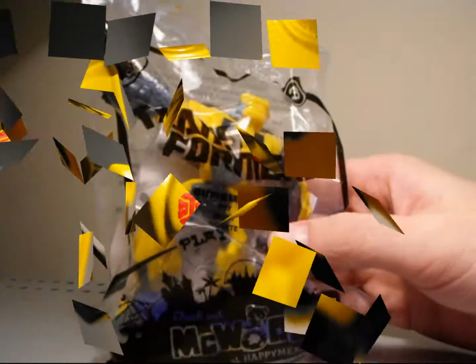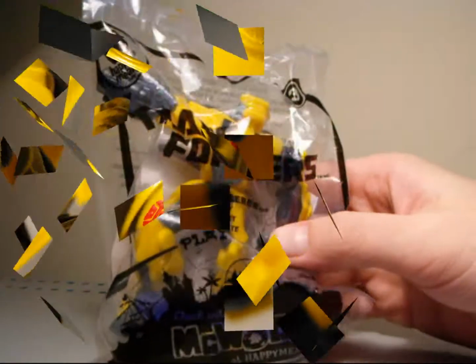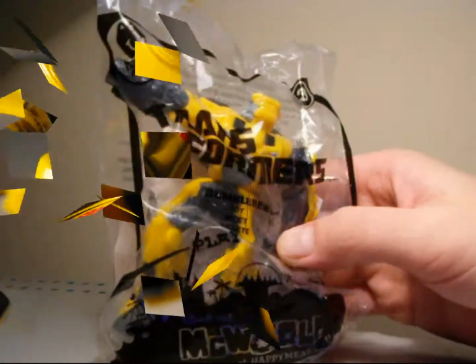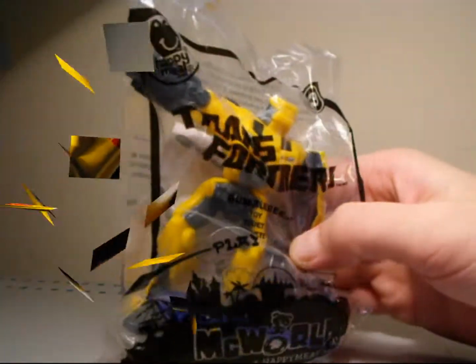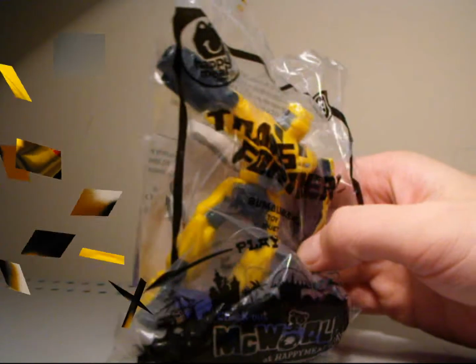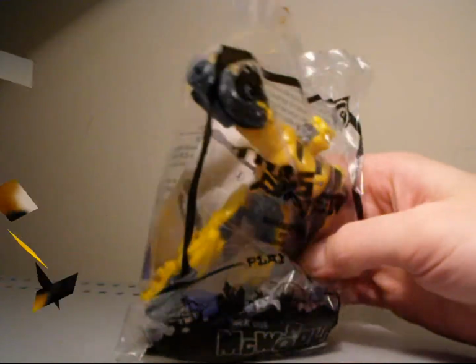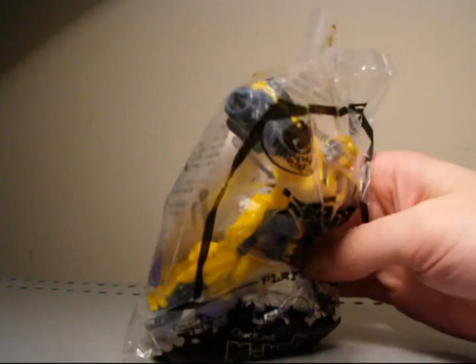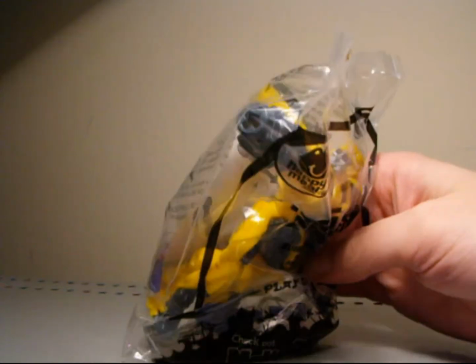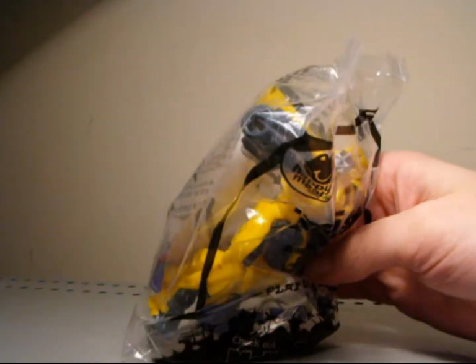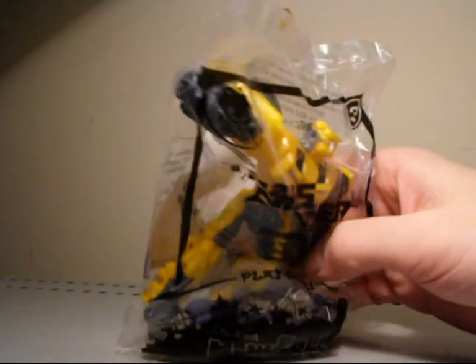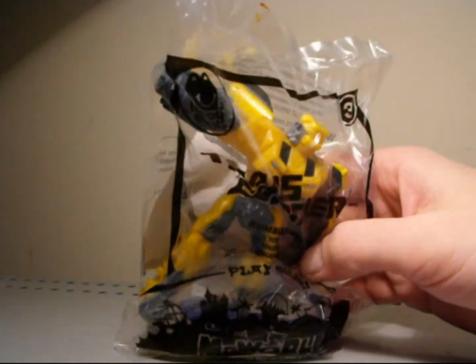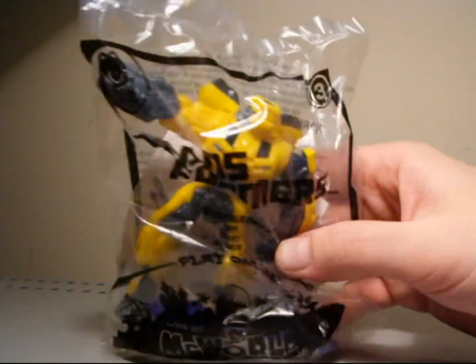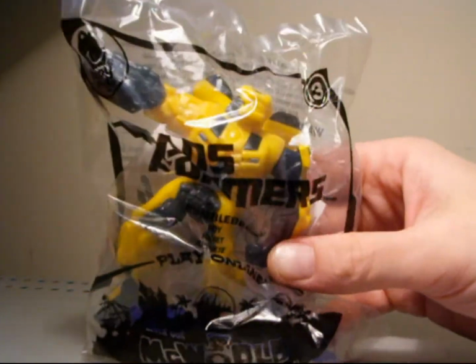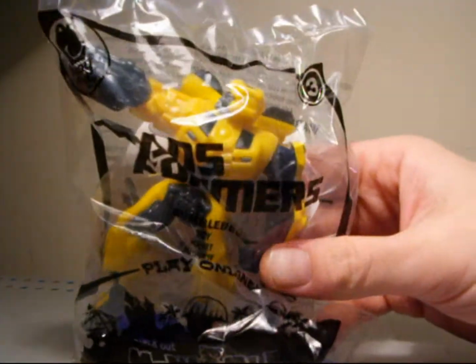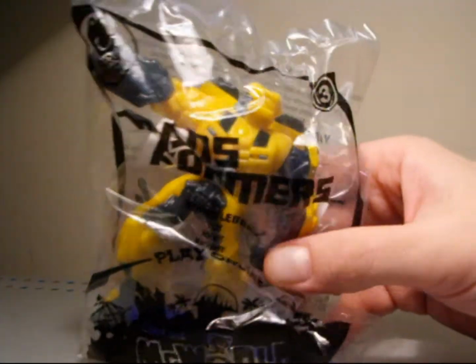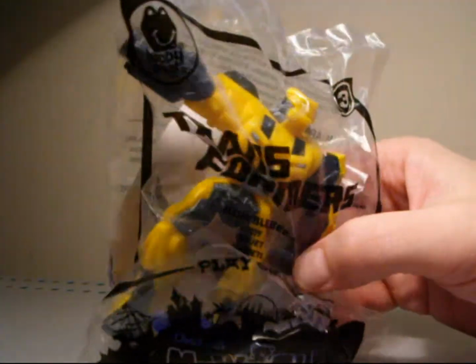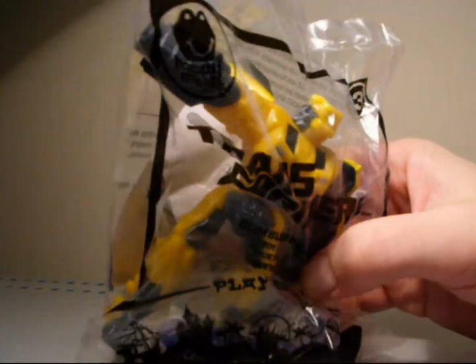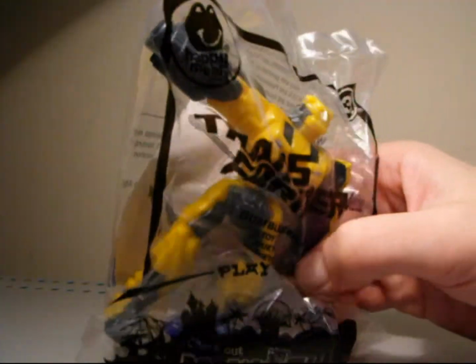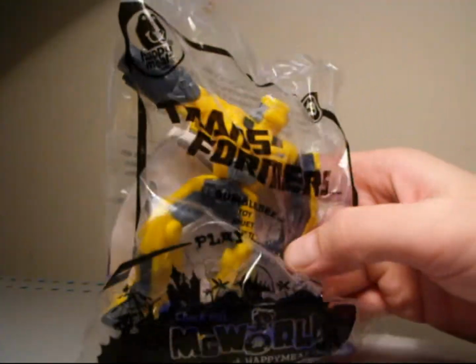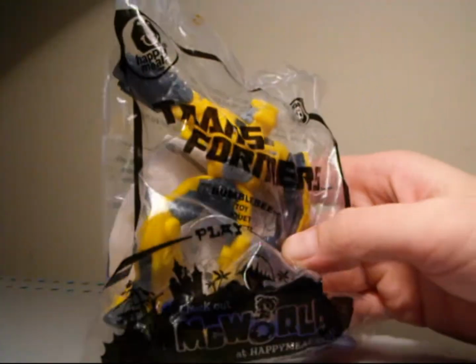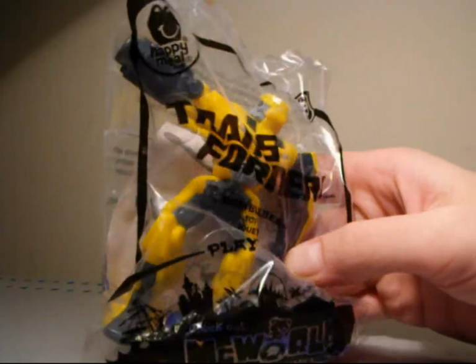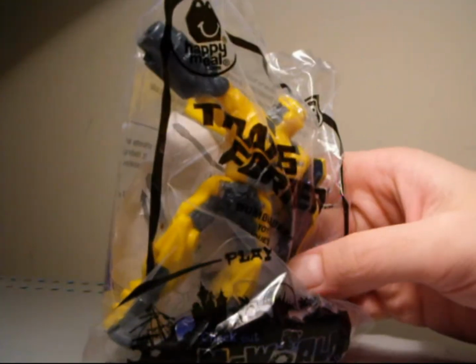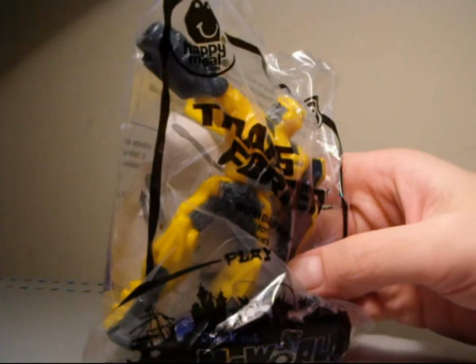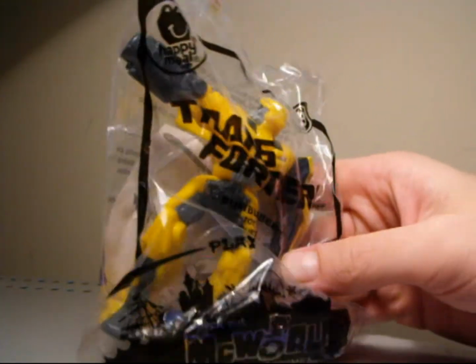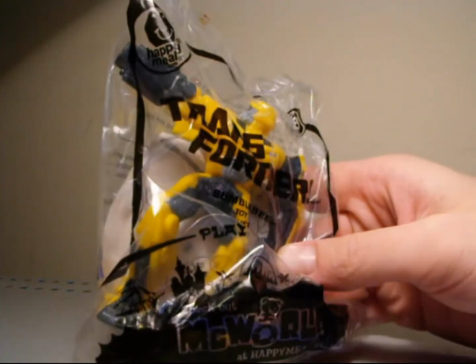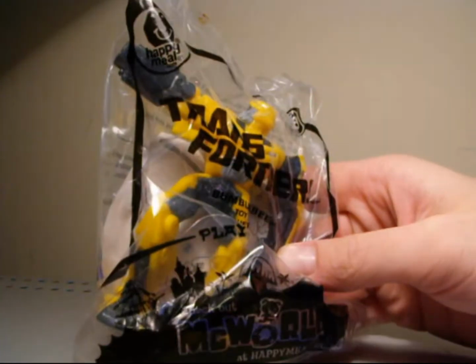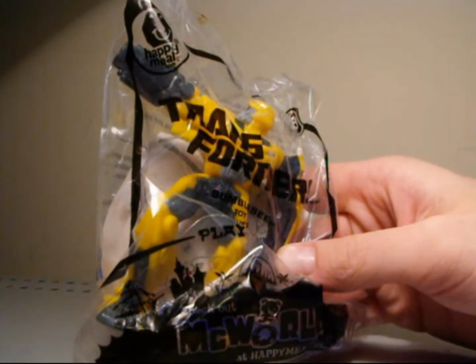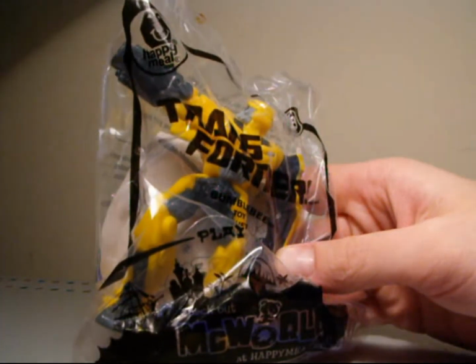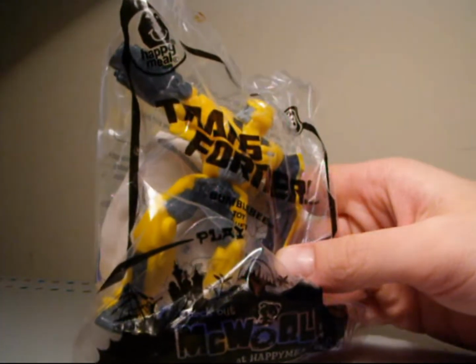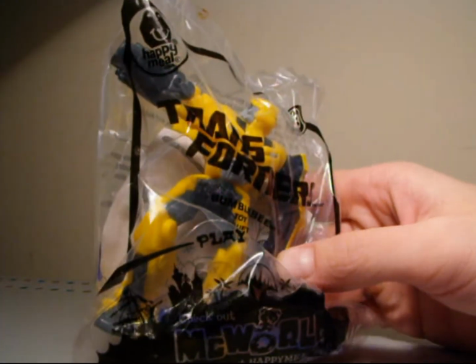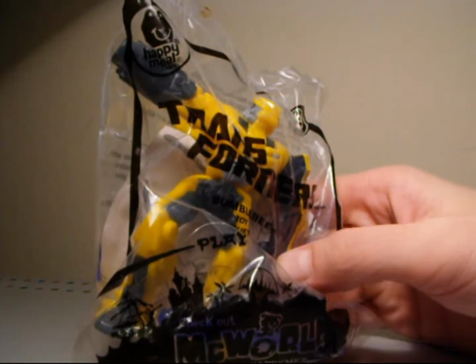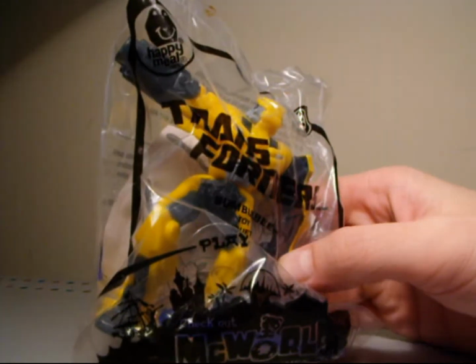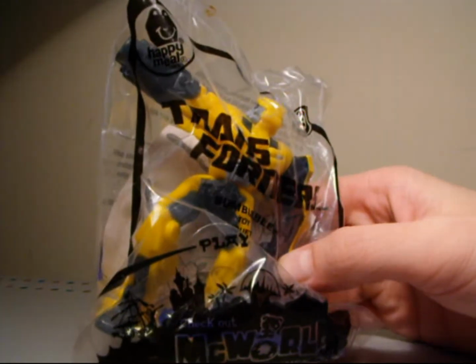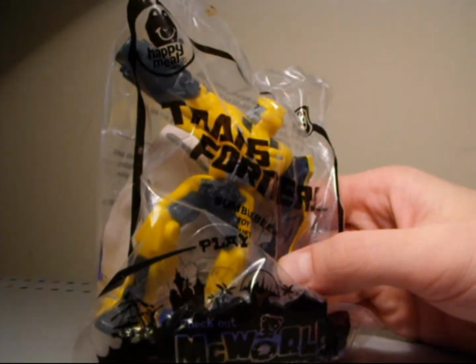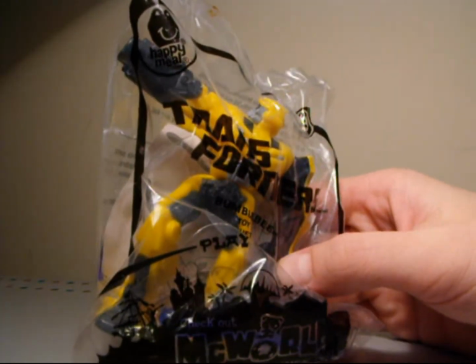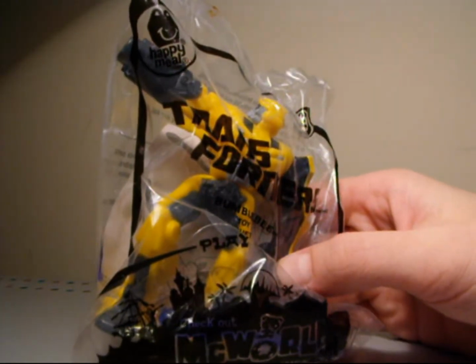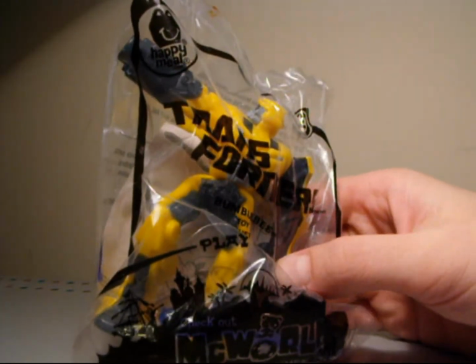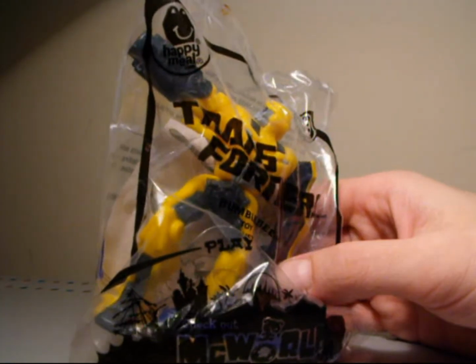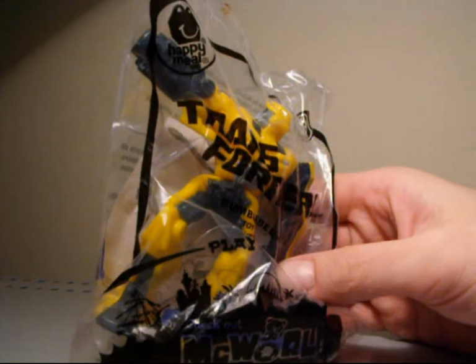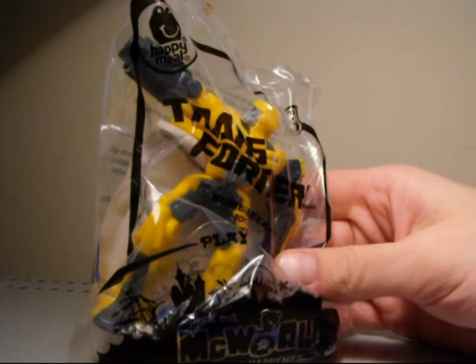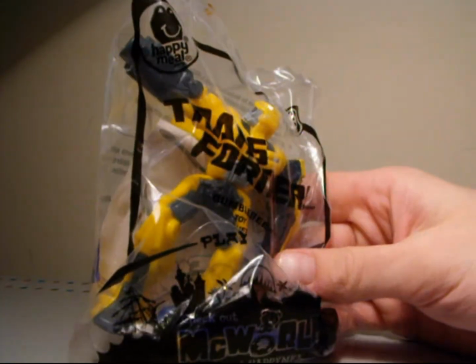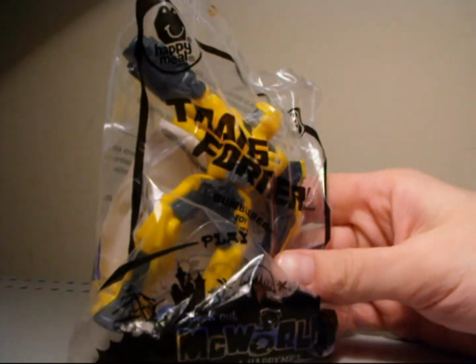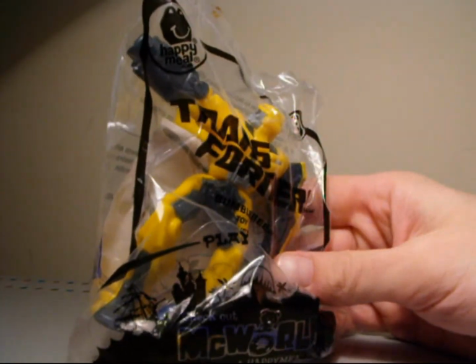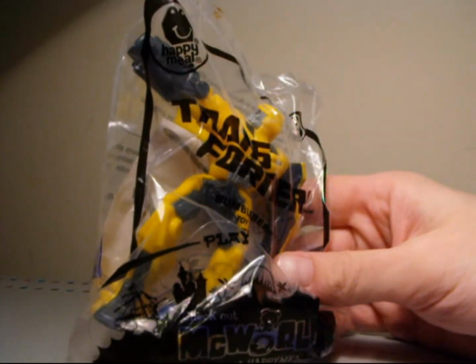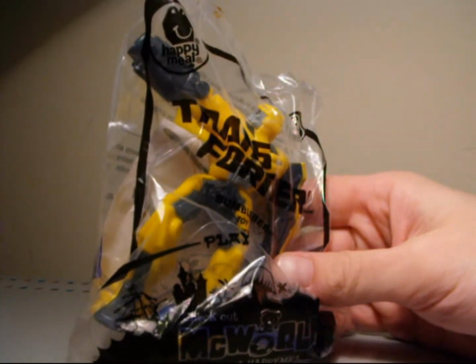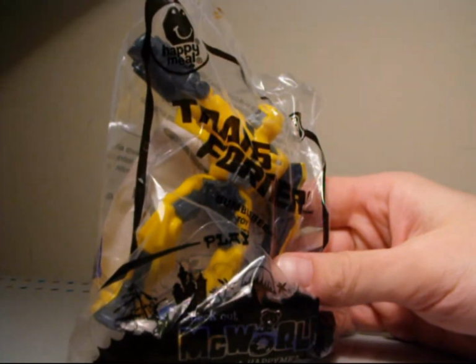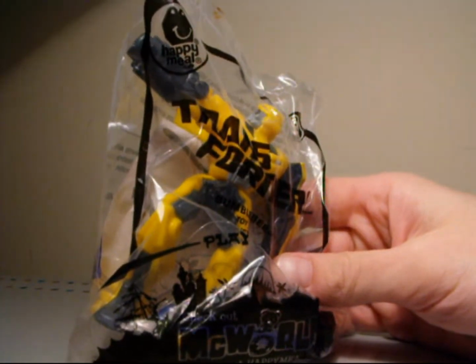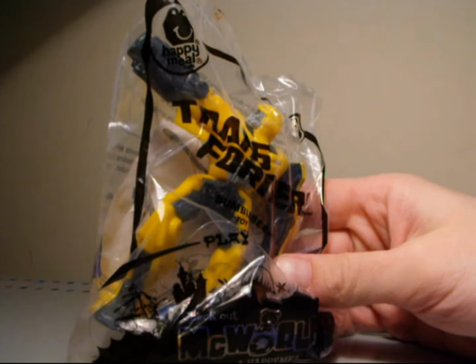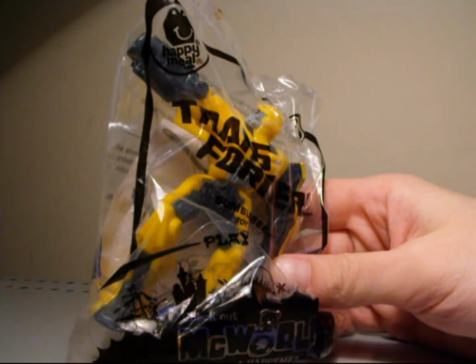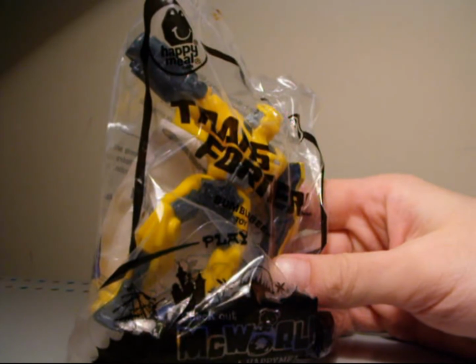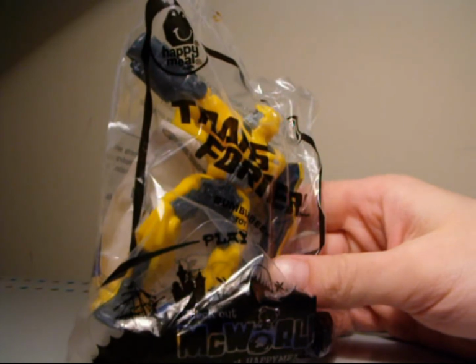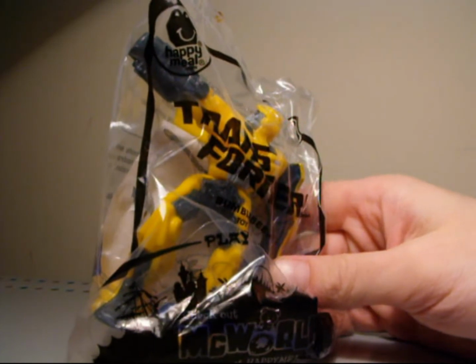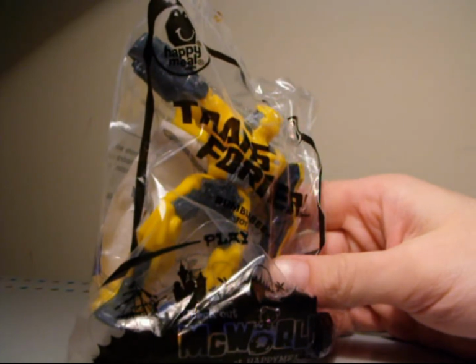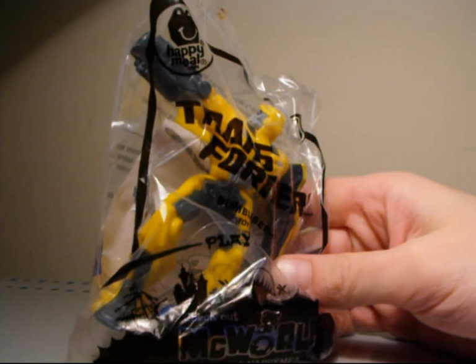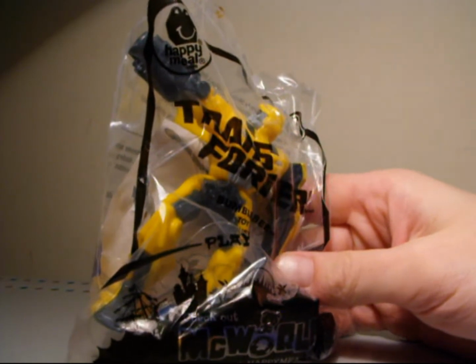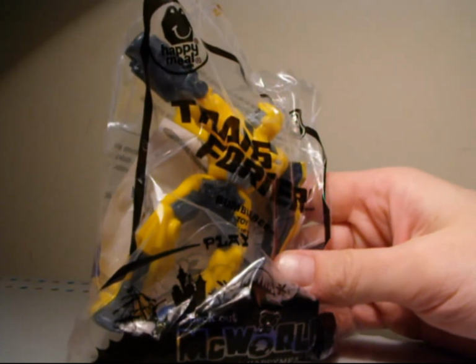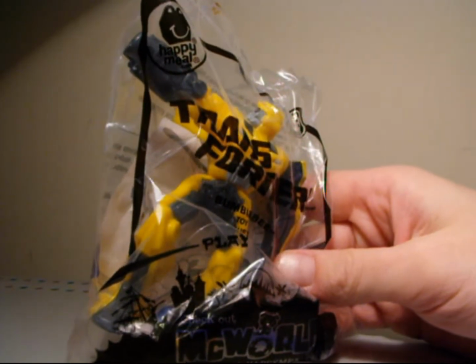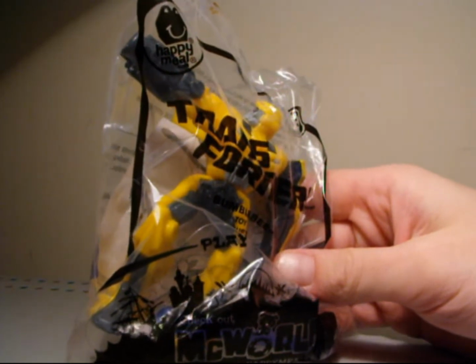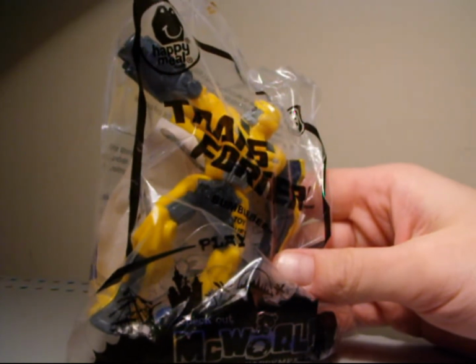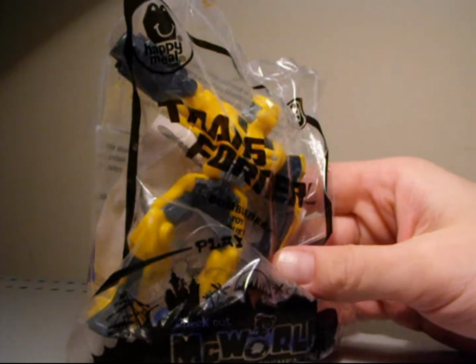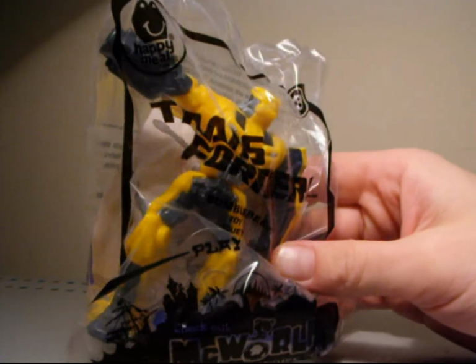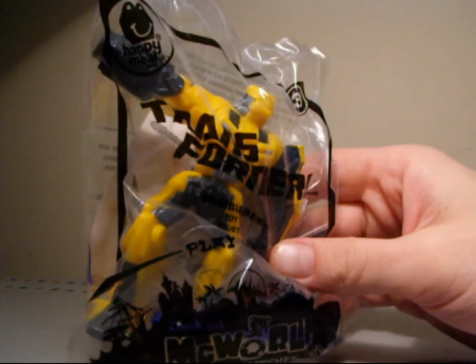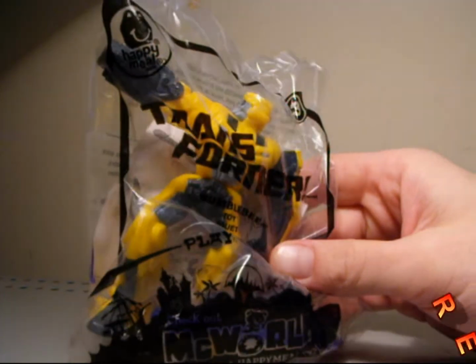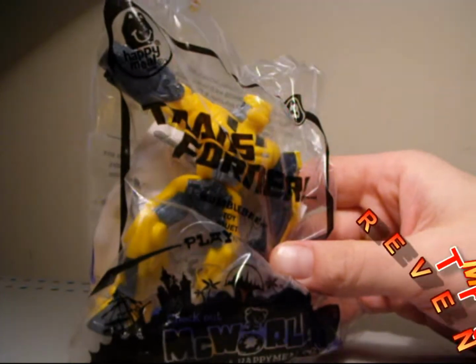Bumblebee... Bumblebee... Annoying, isn't it? What's up, everybody? Seaspray is here.